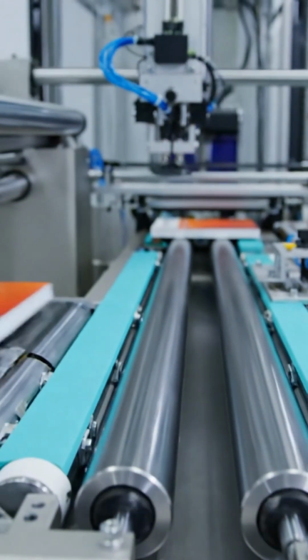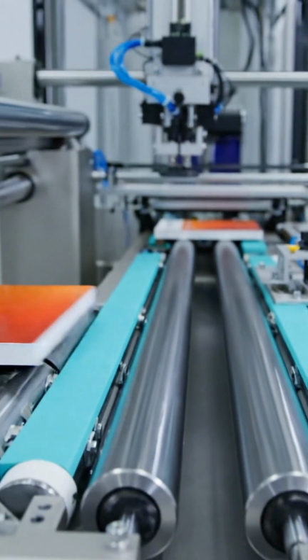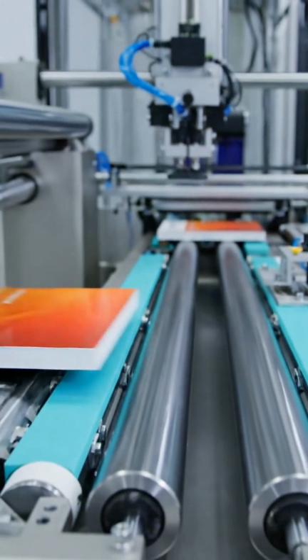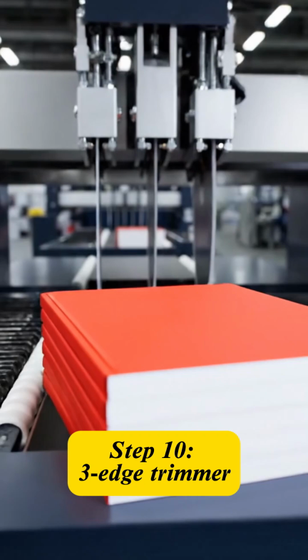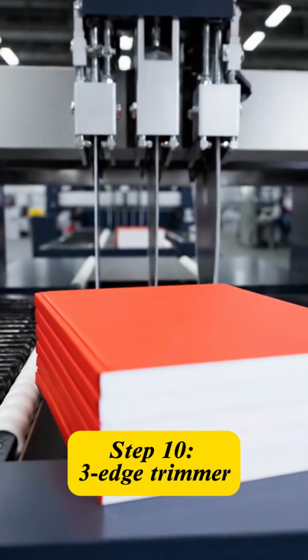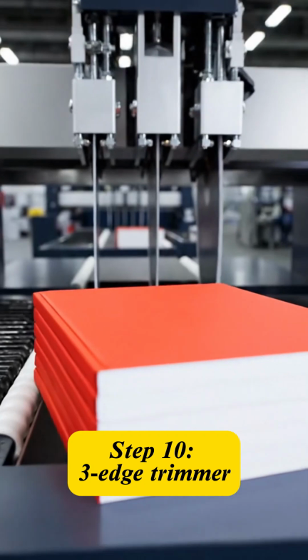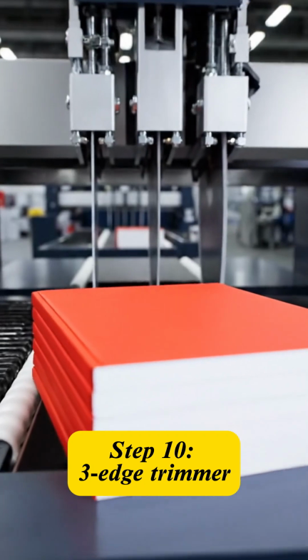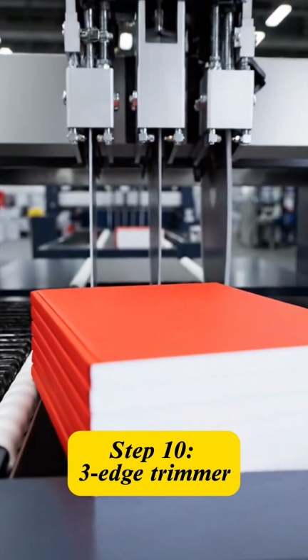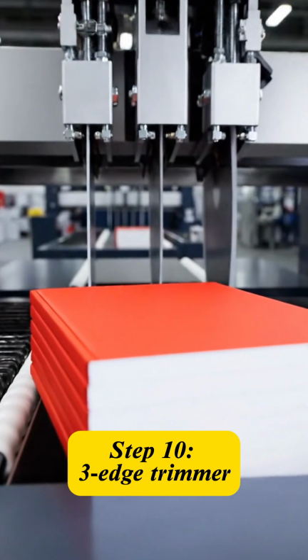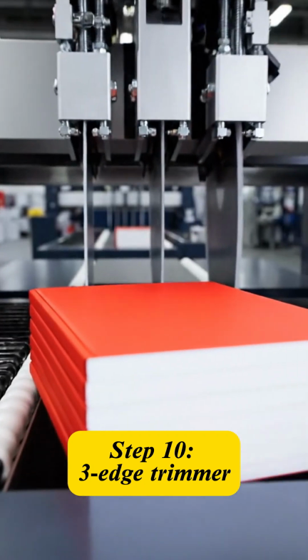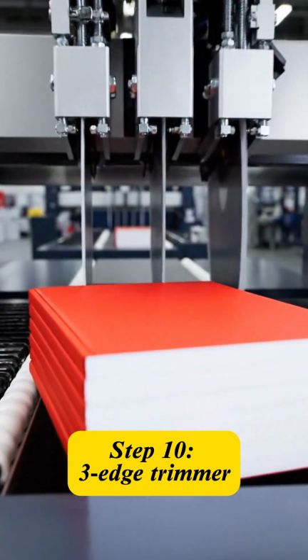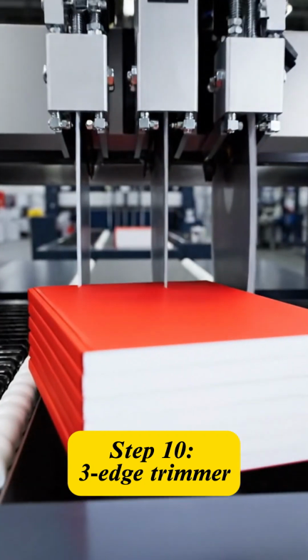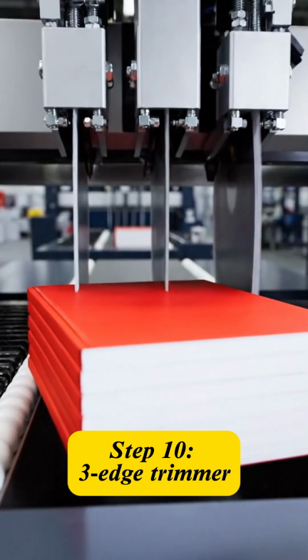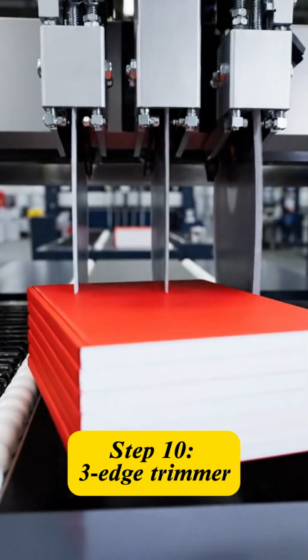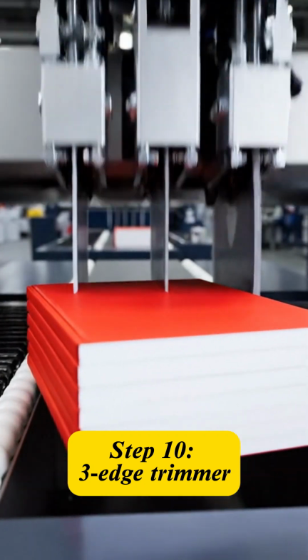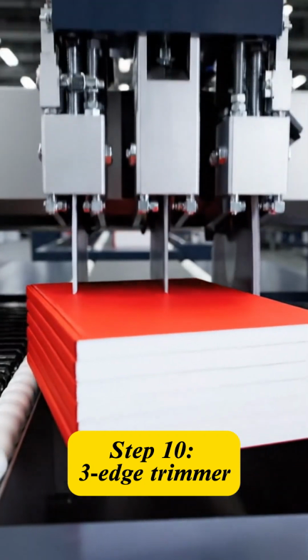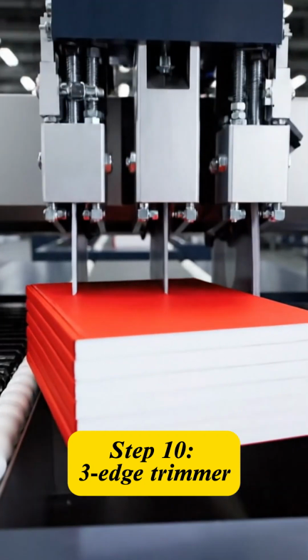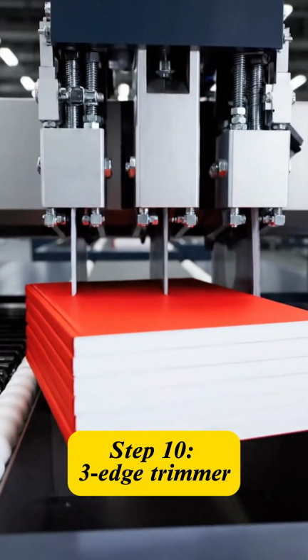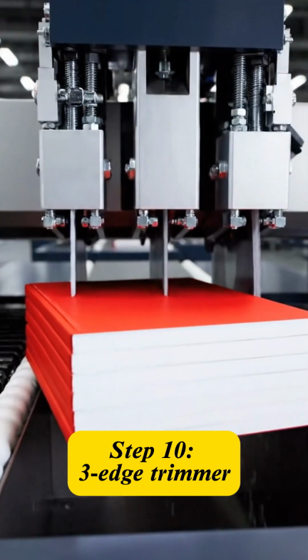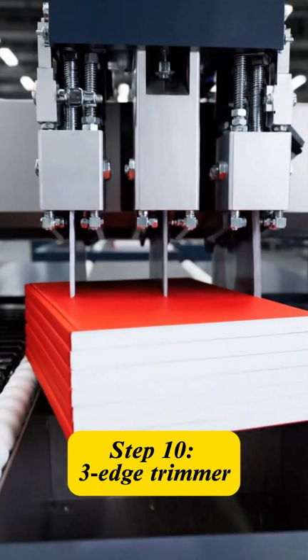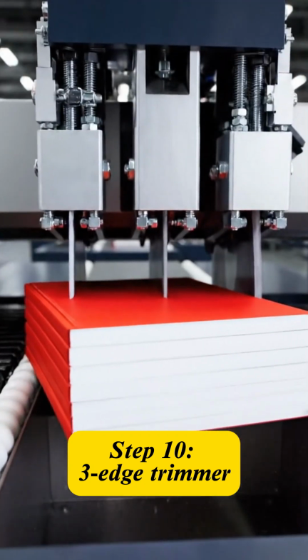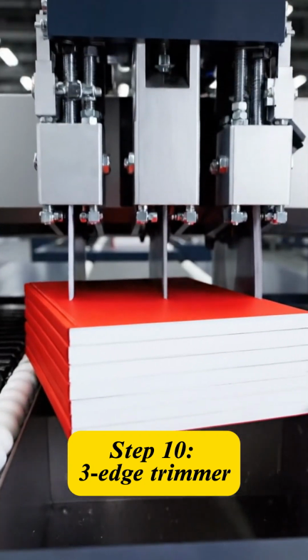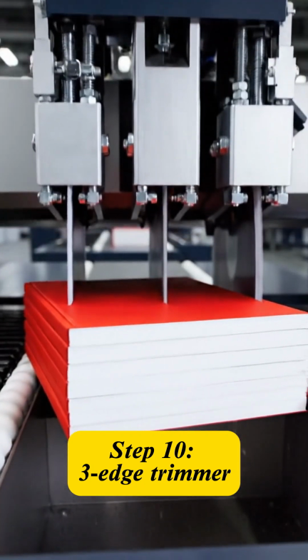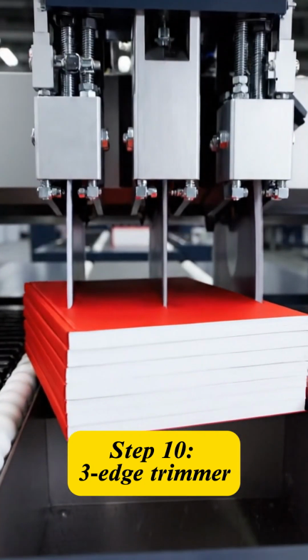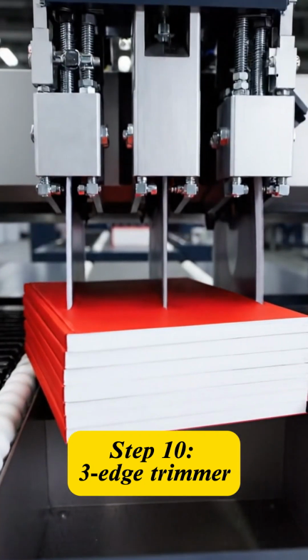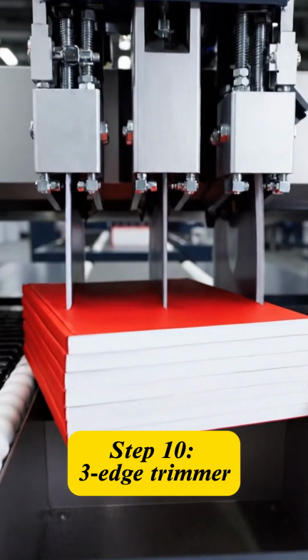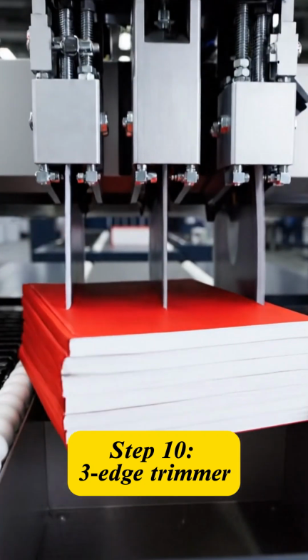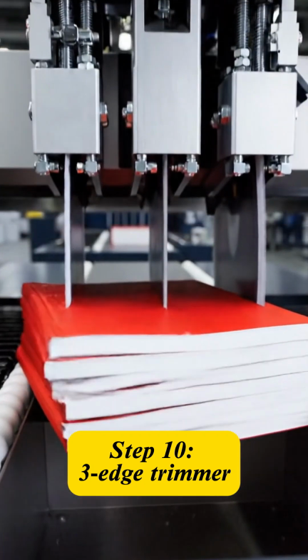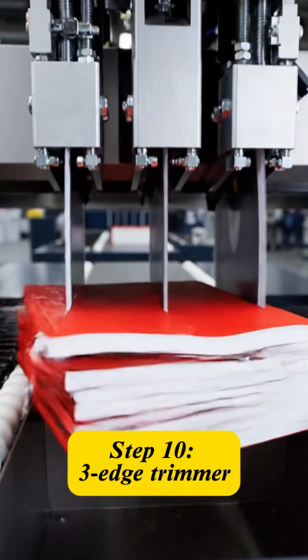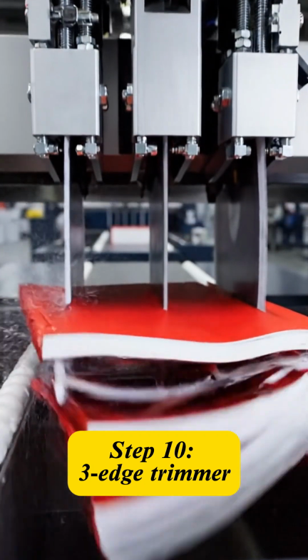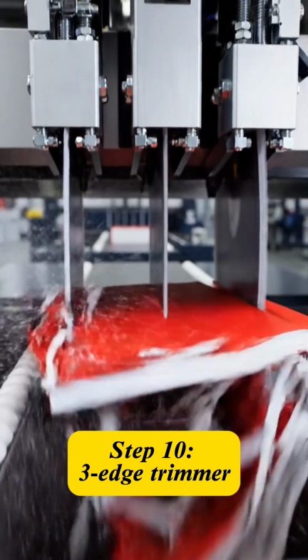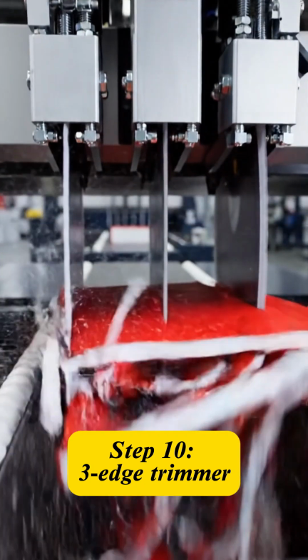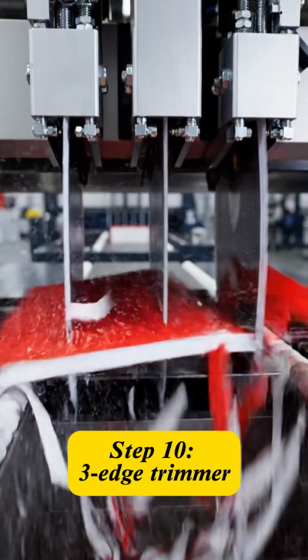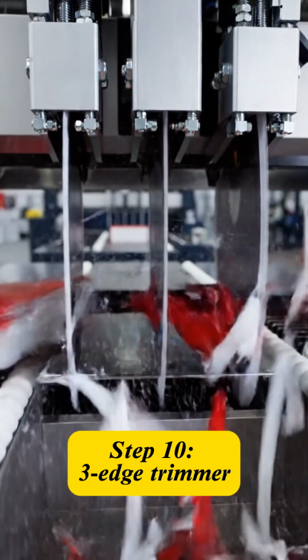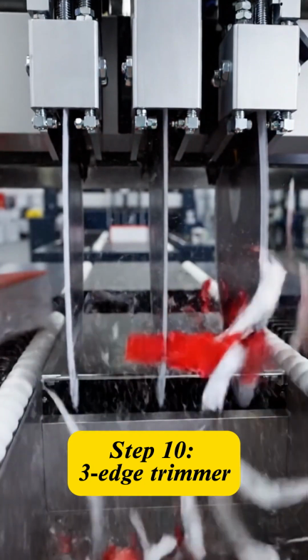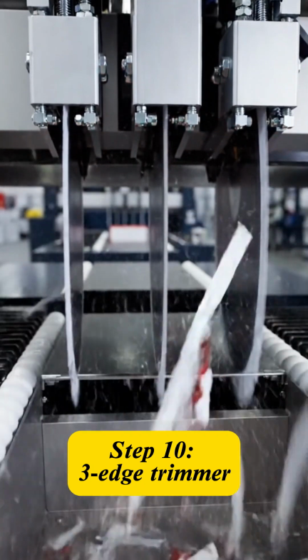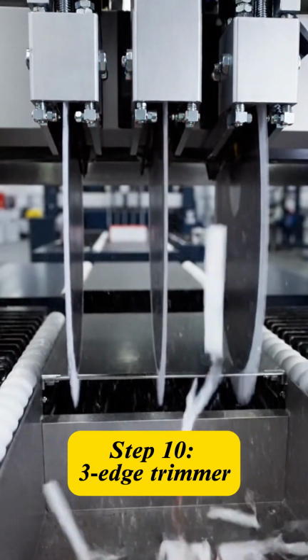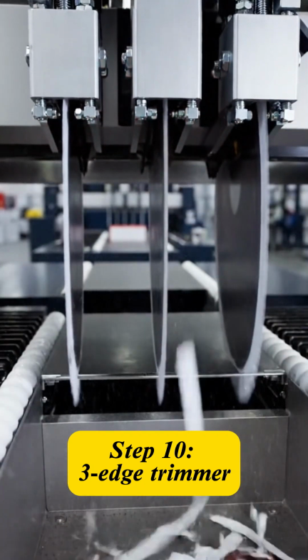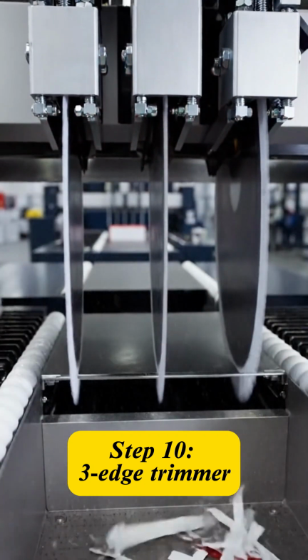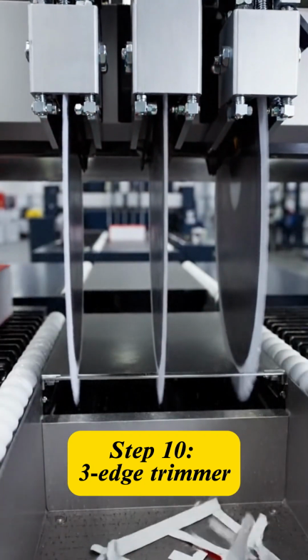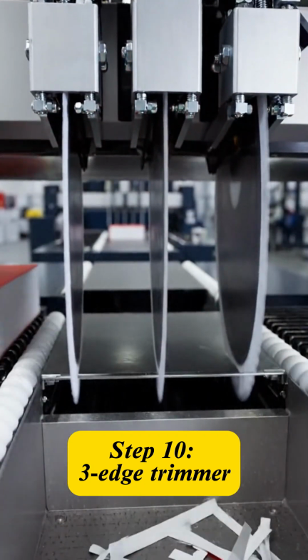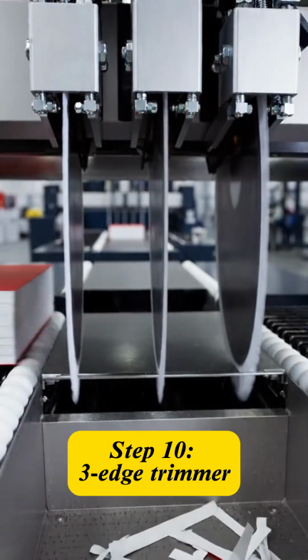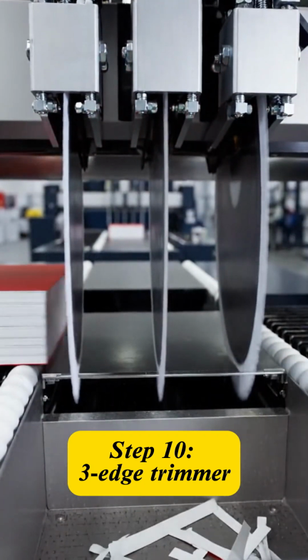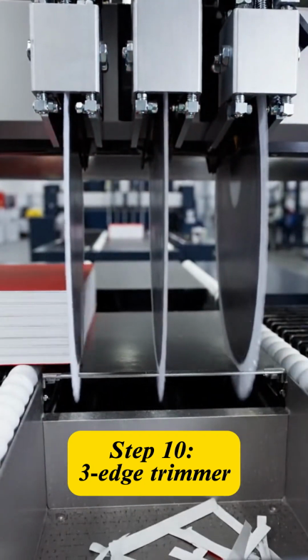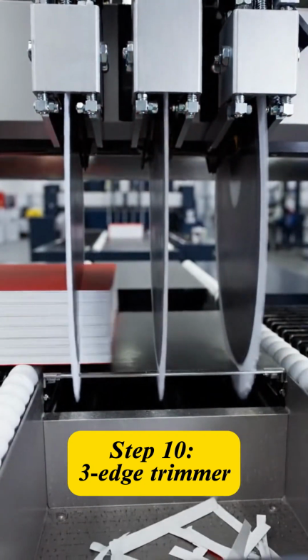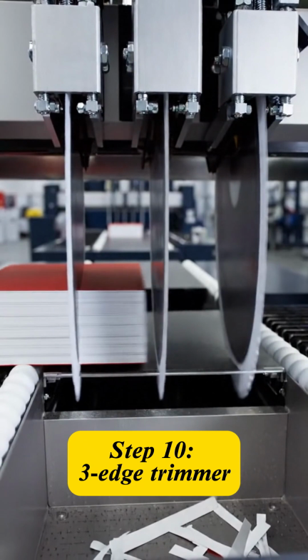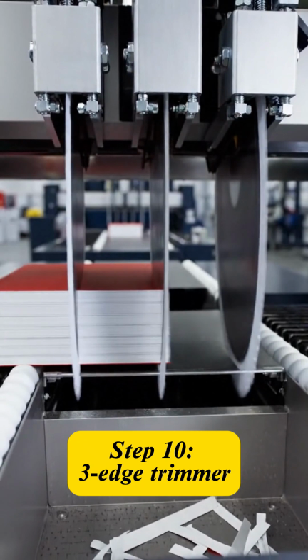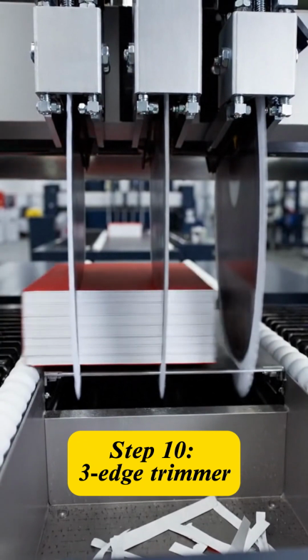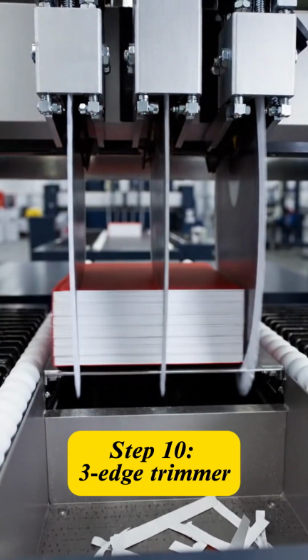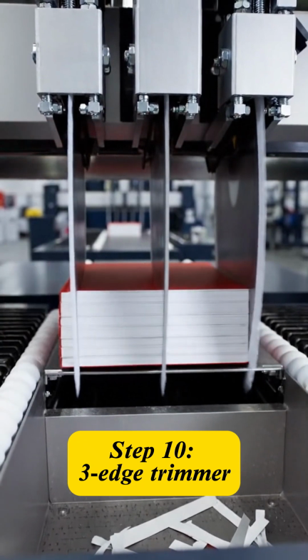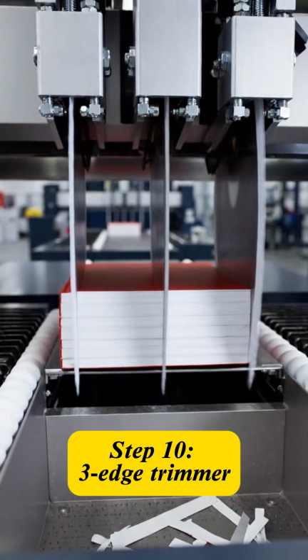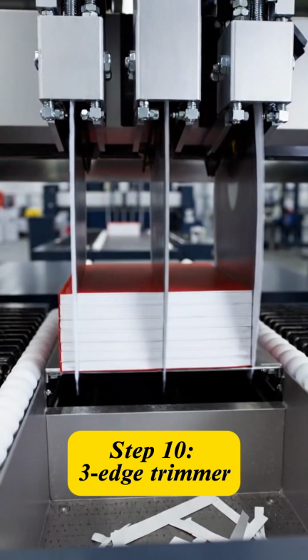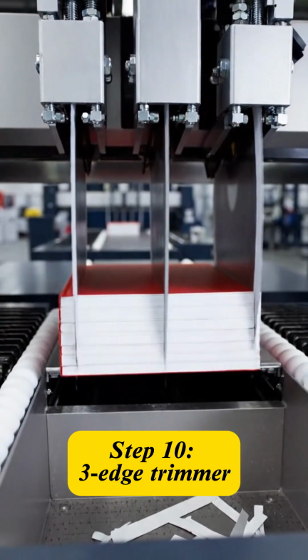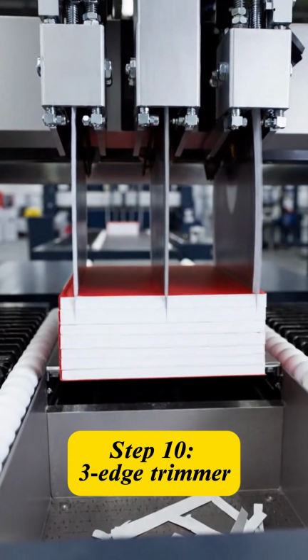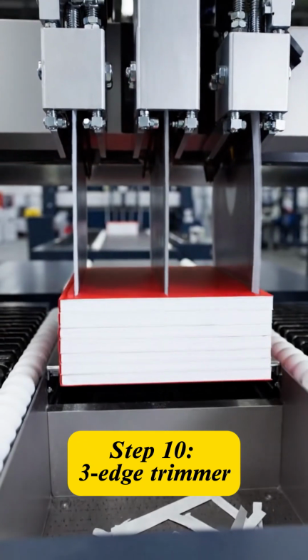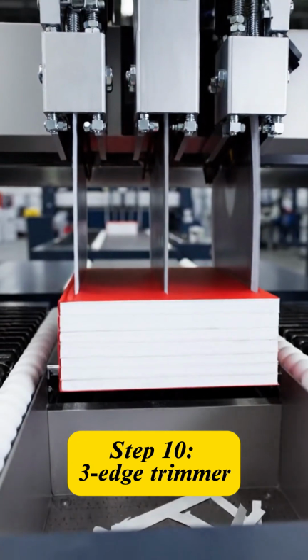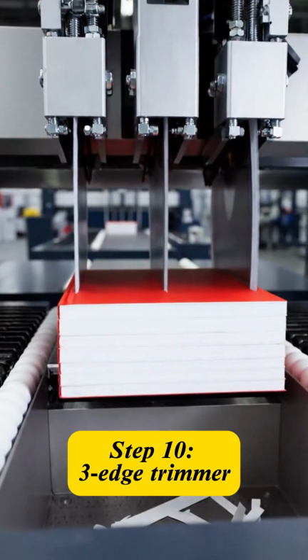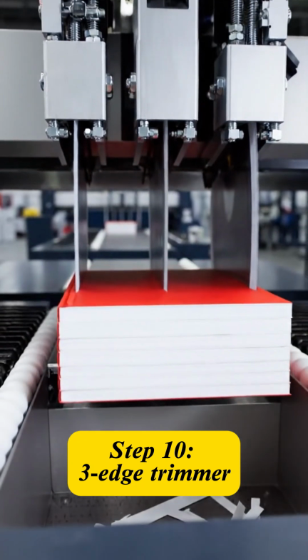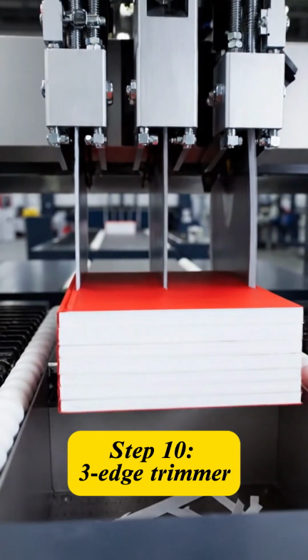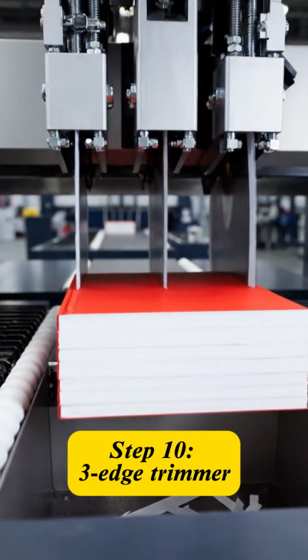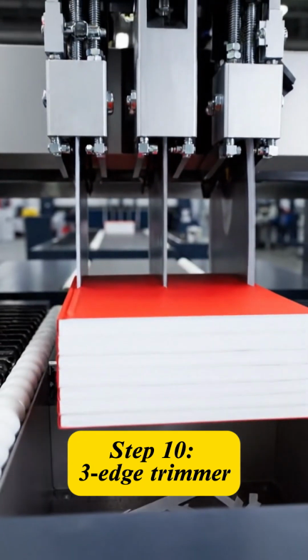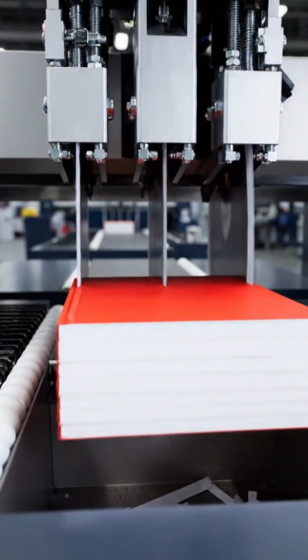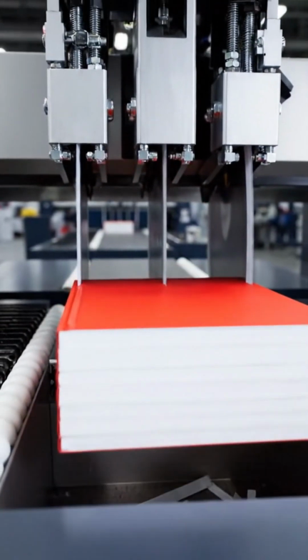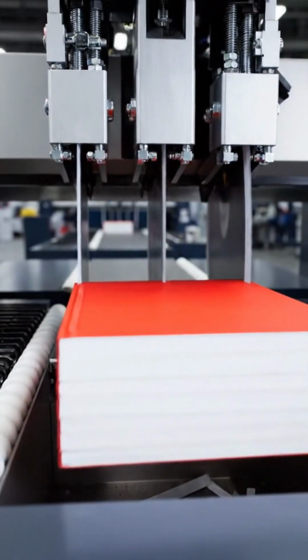To form the final shape, the spine and edges must be trimmed precisely, ensuring uniformity and aesthetic appeal.